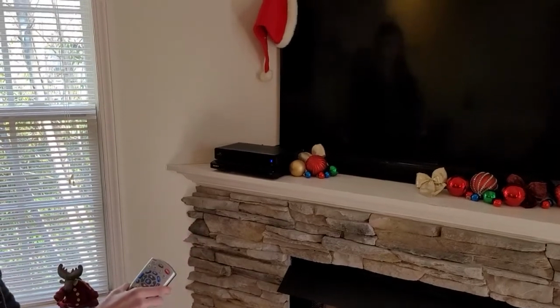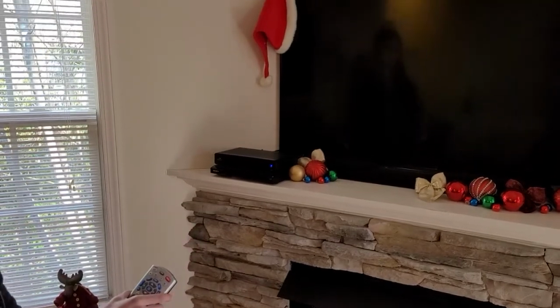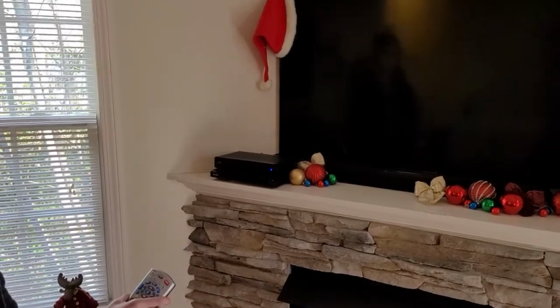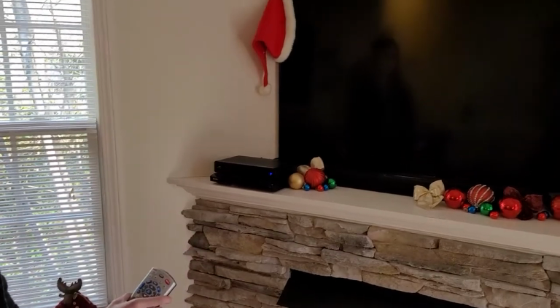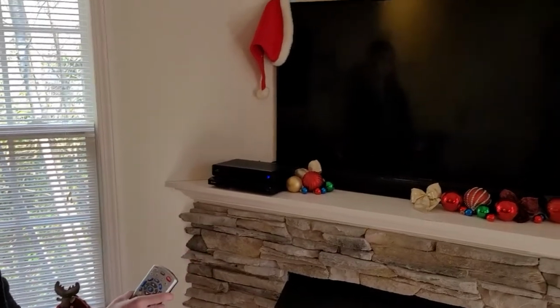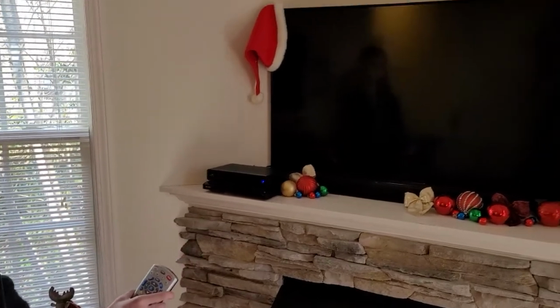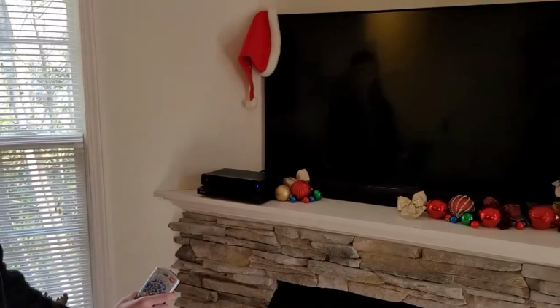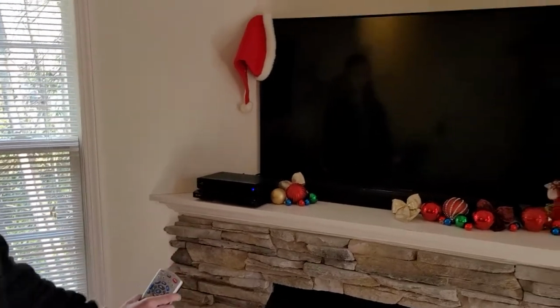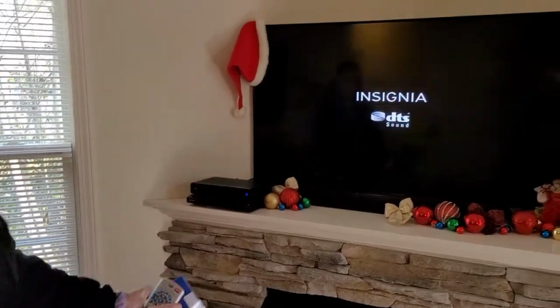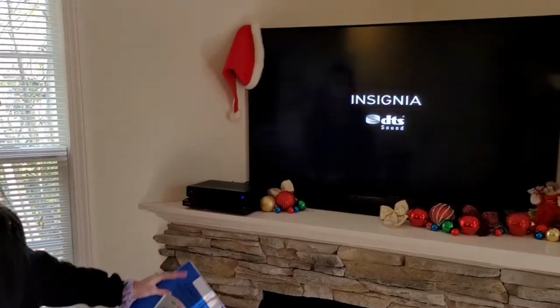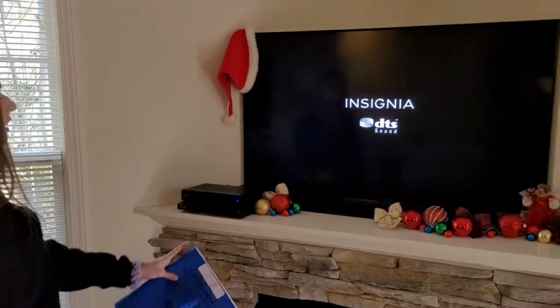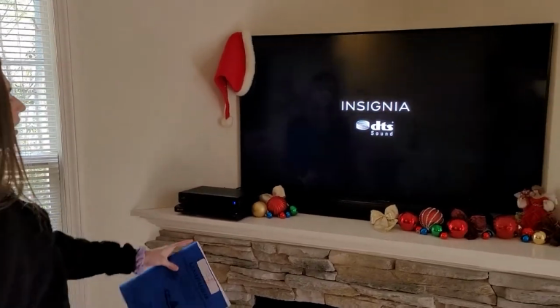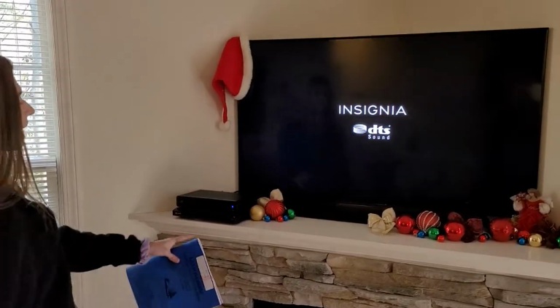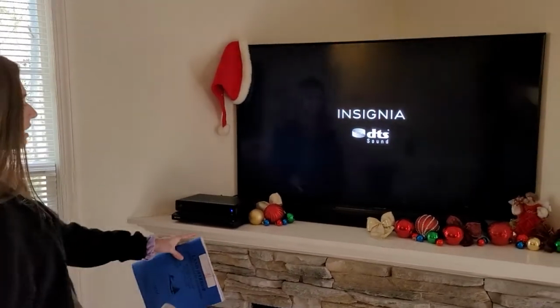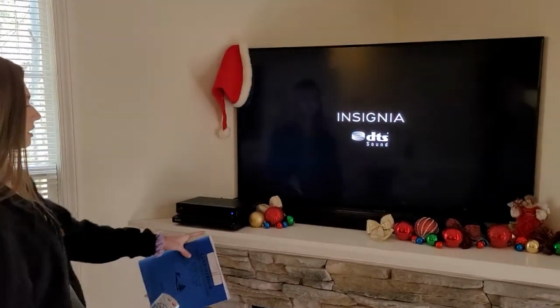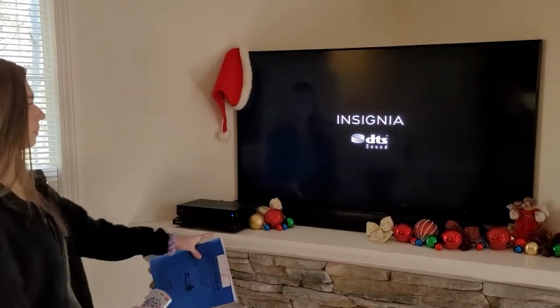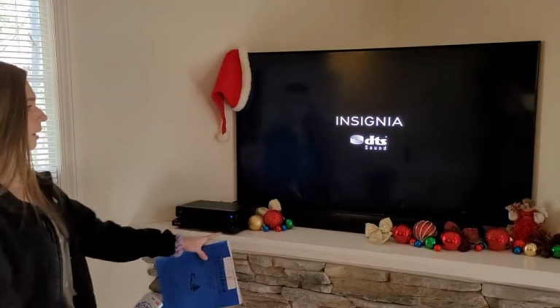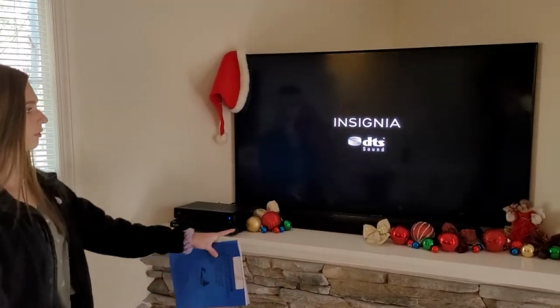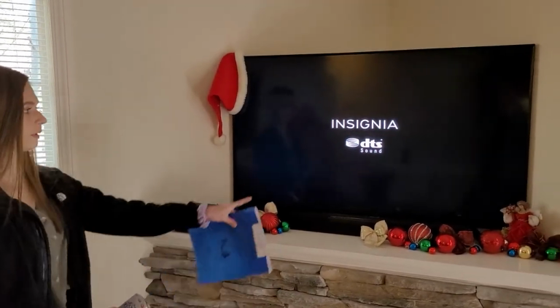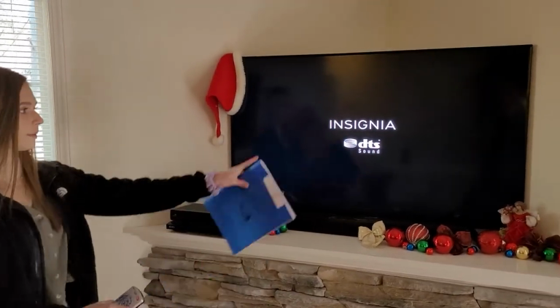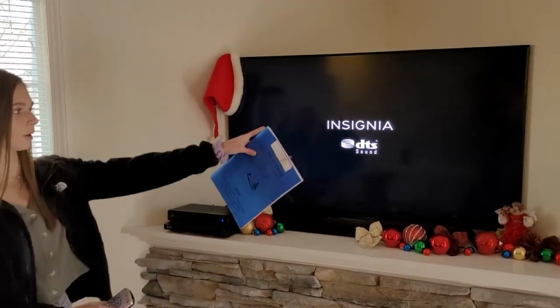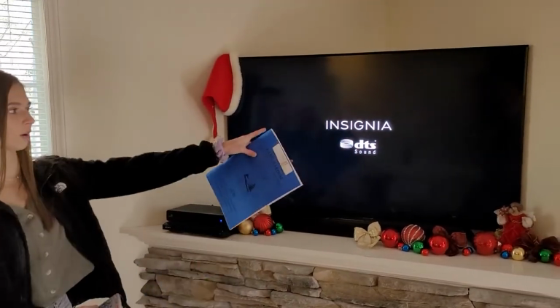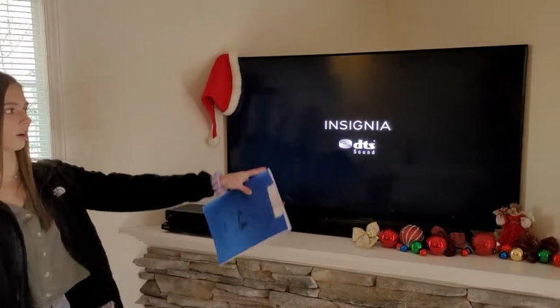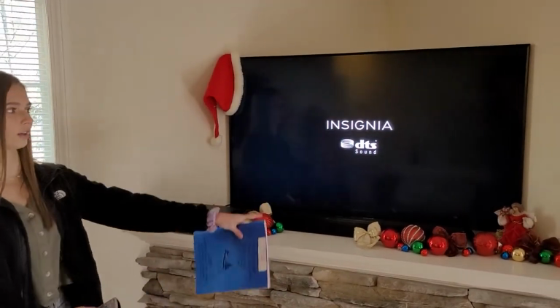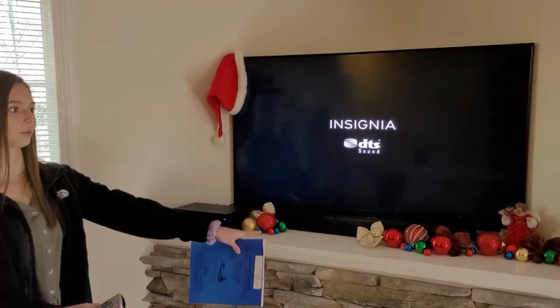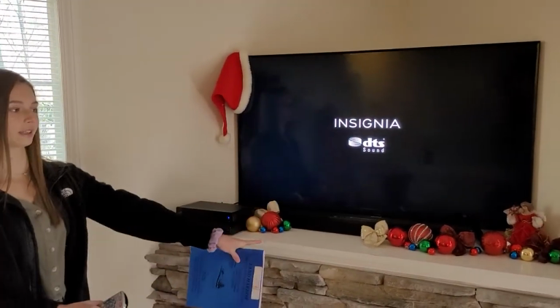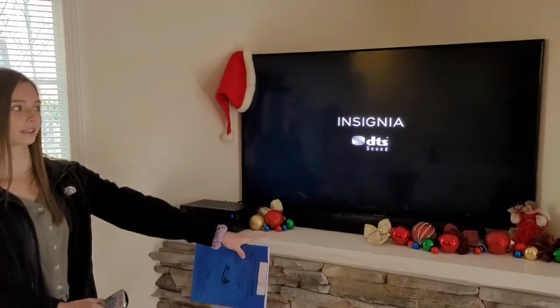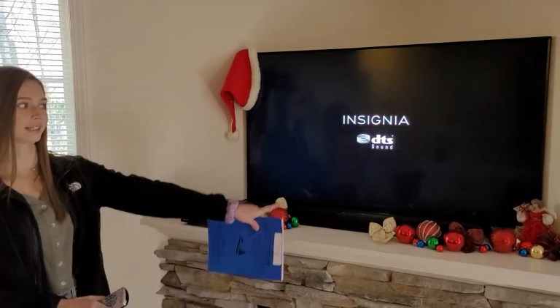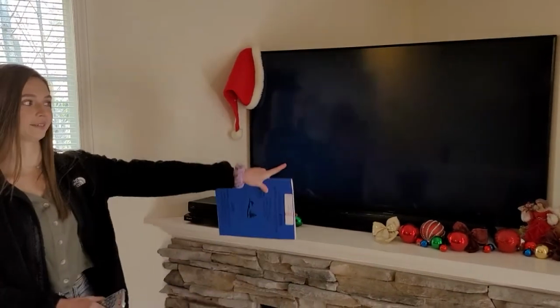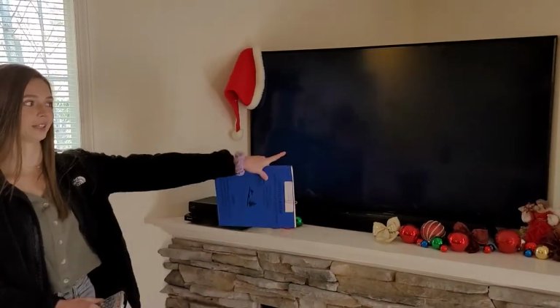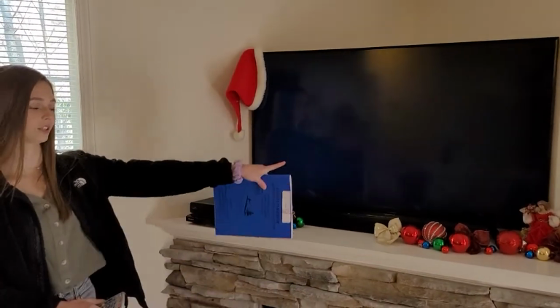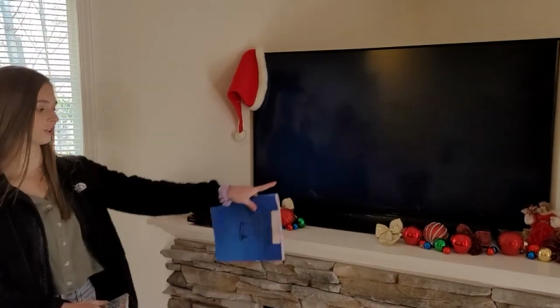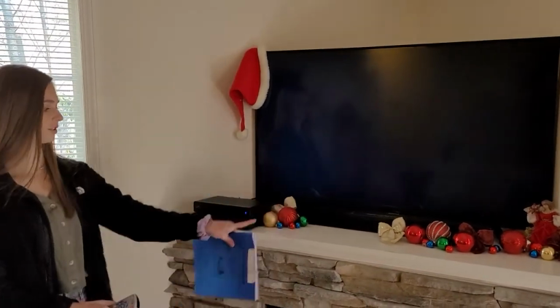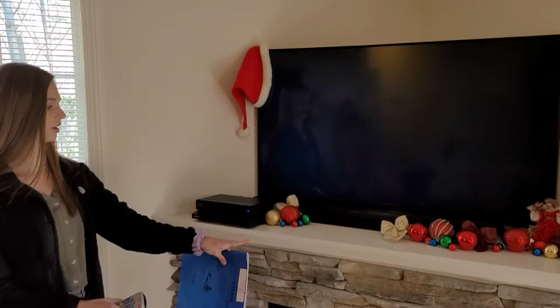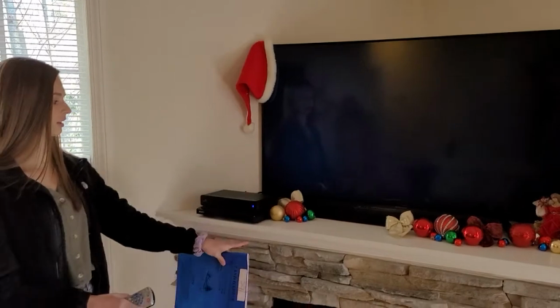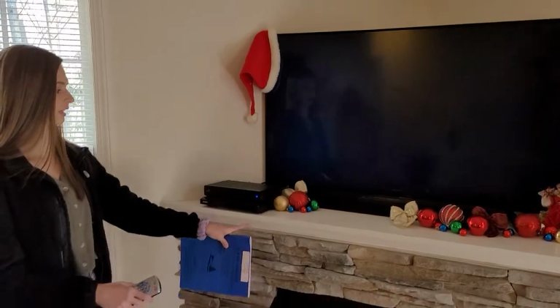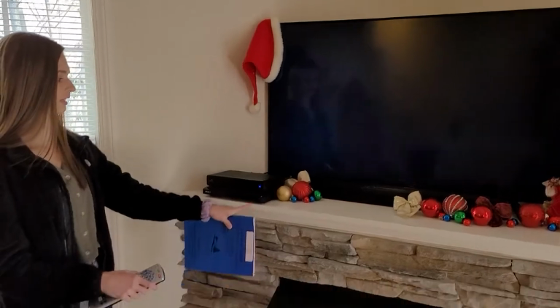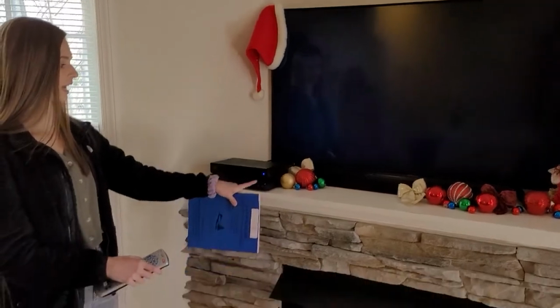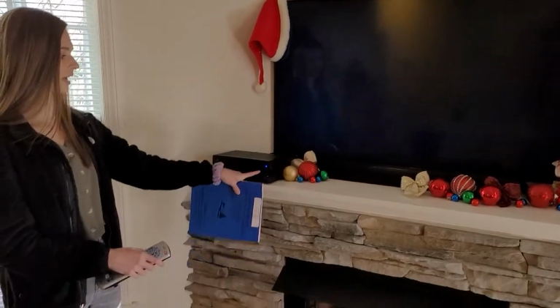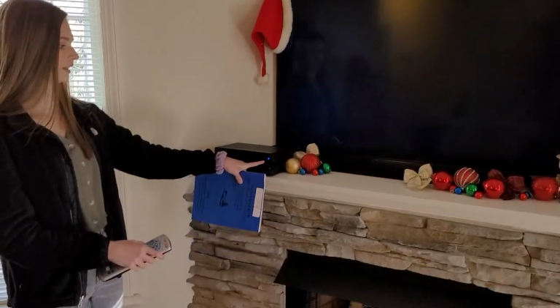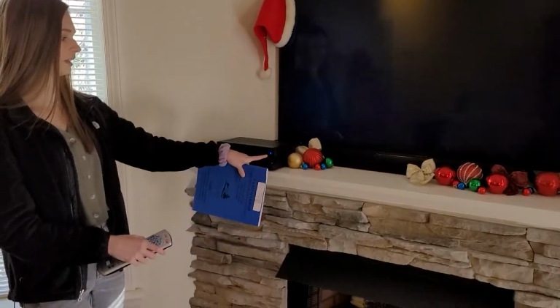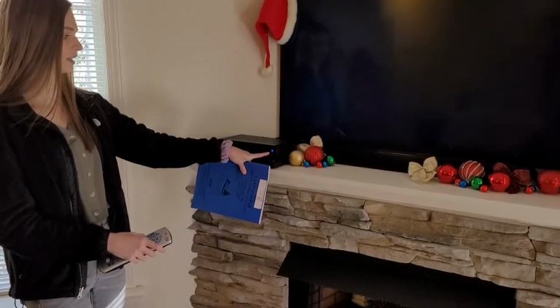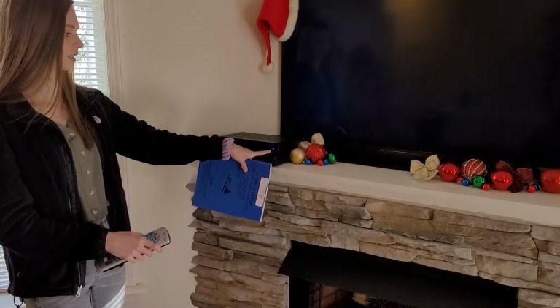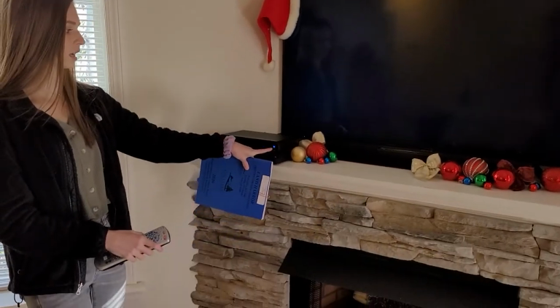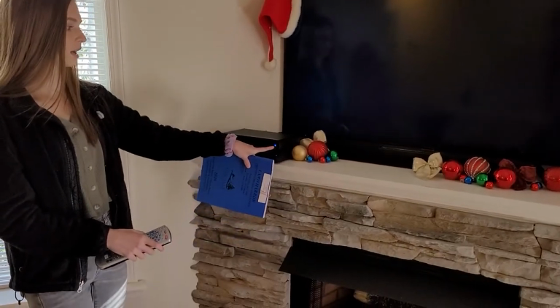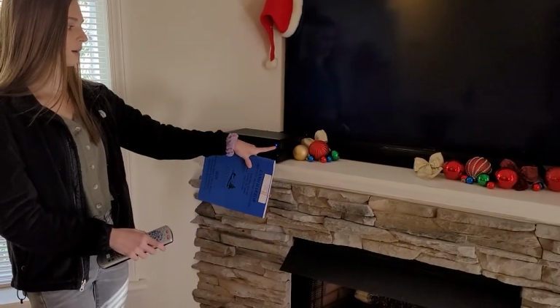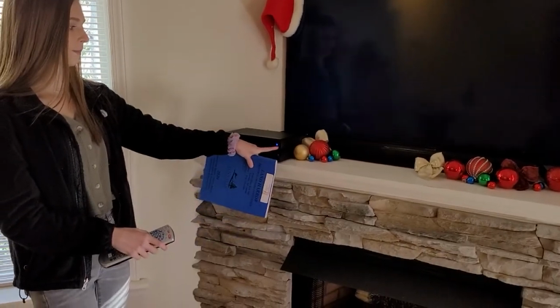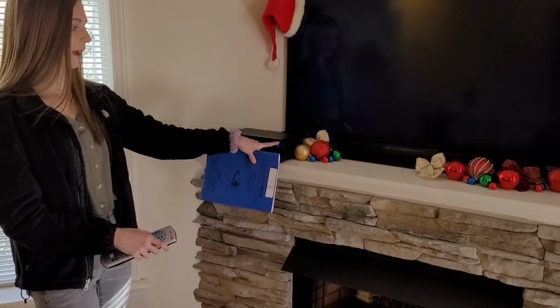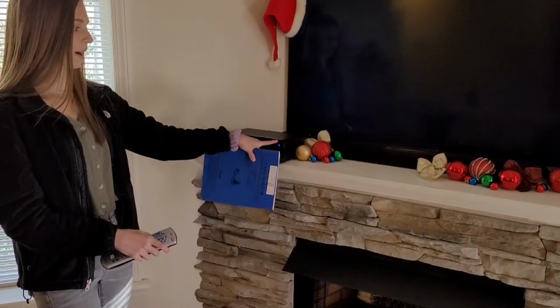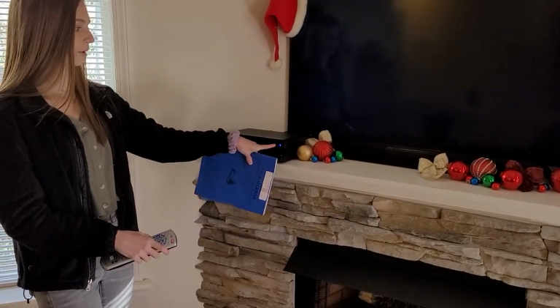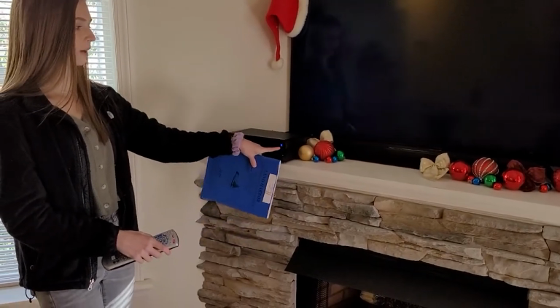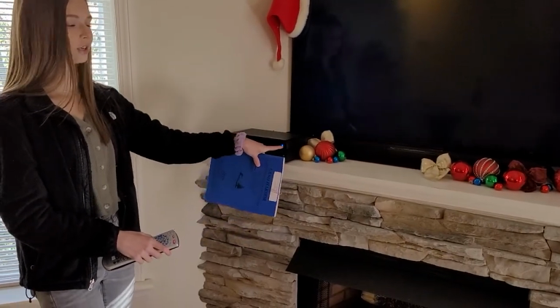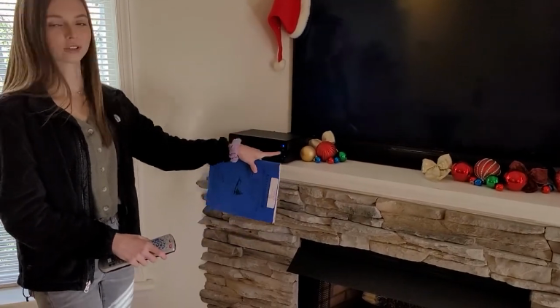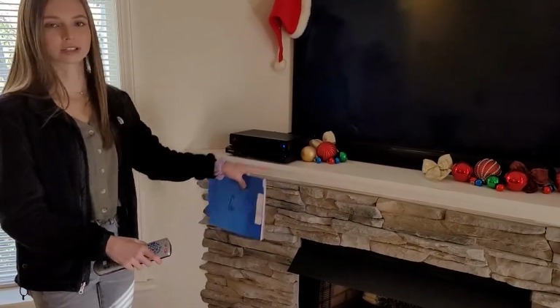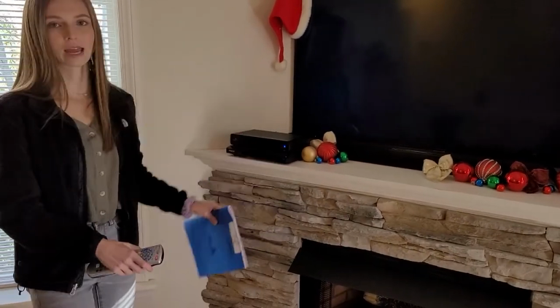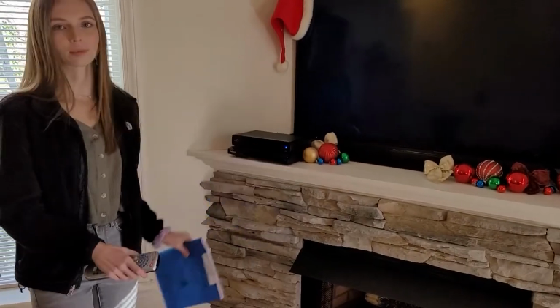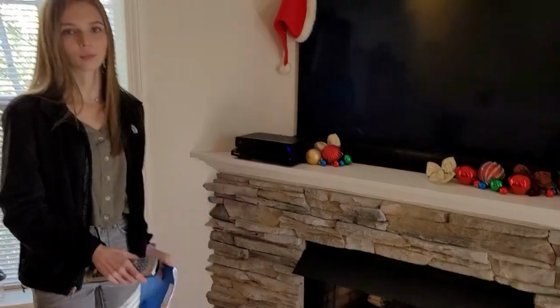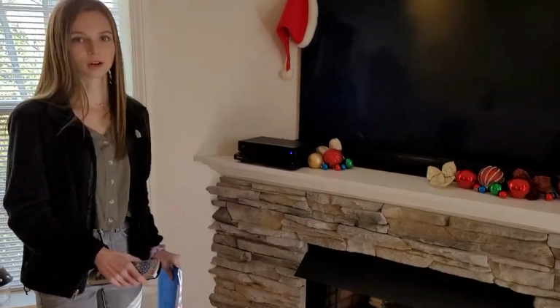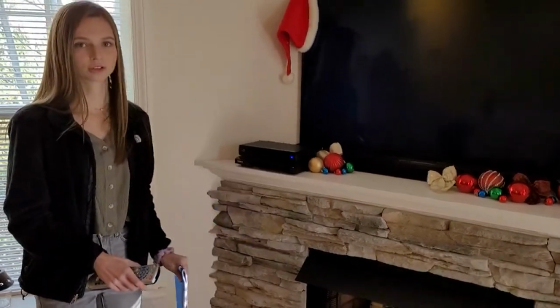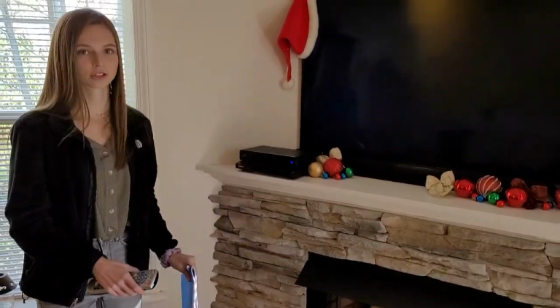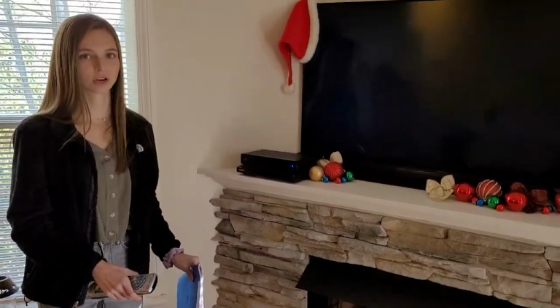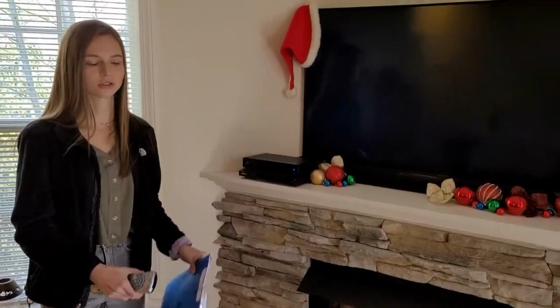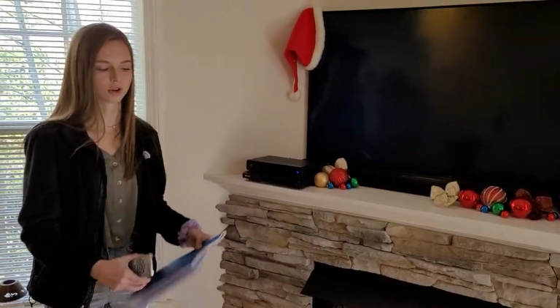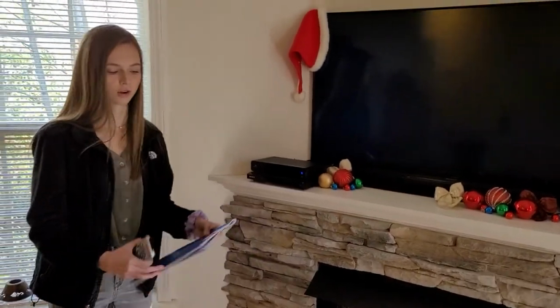You'll know that both of them are on when the TV turns on like that and this power button on the cable box turns on.